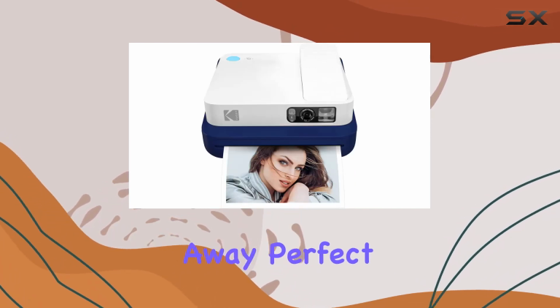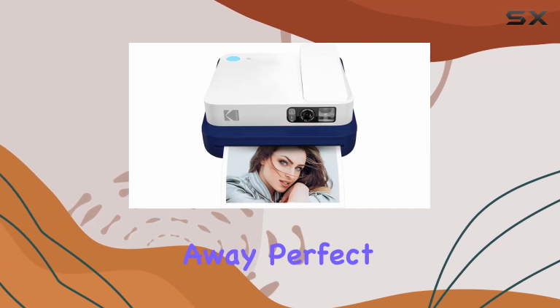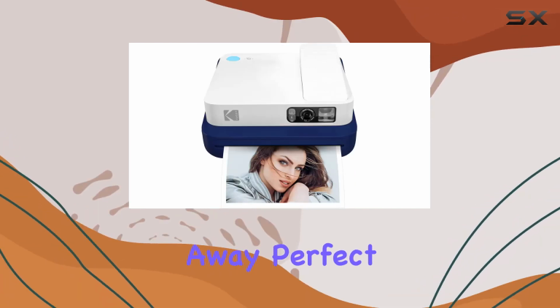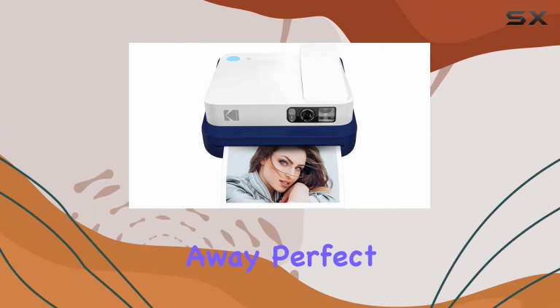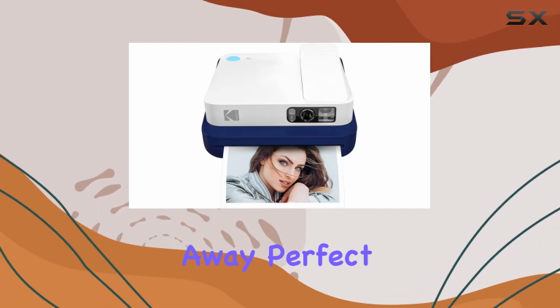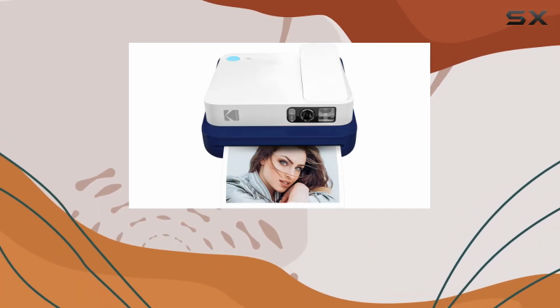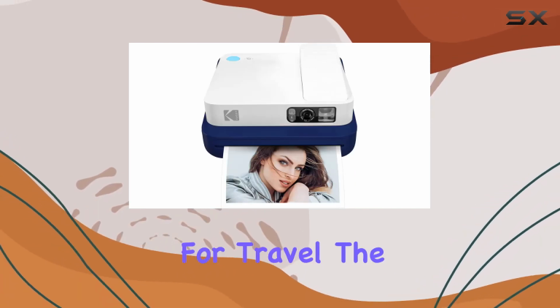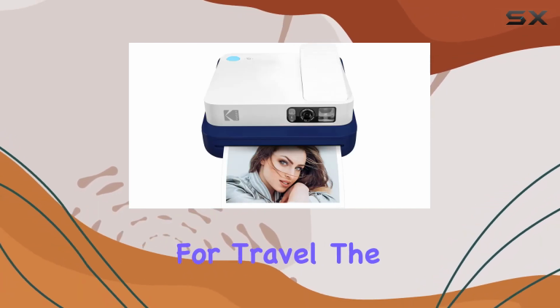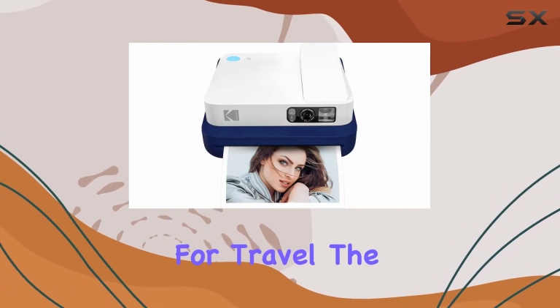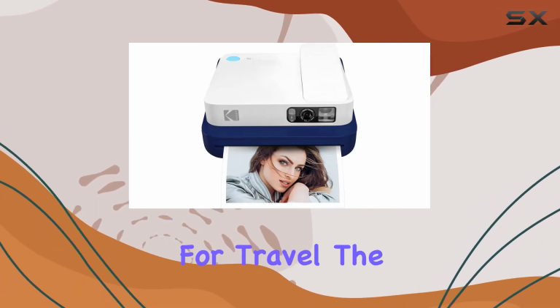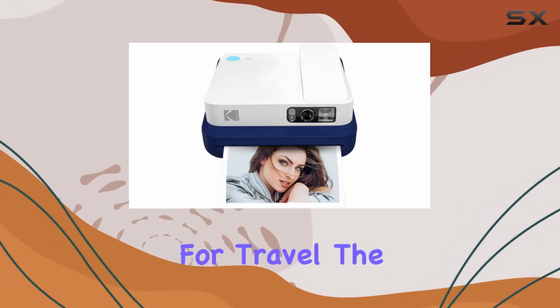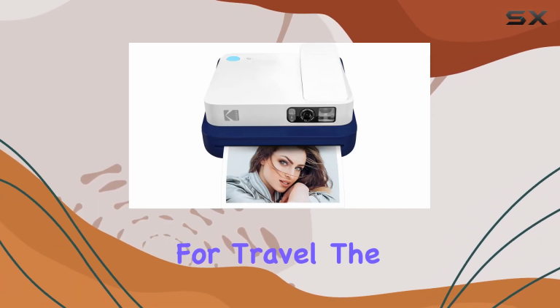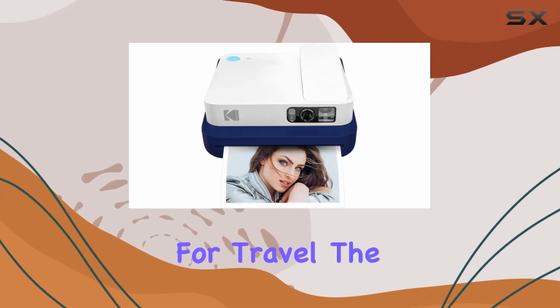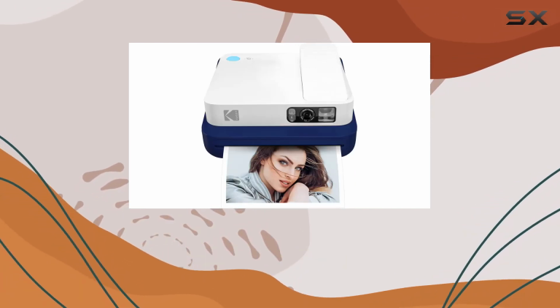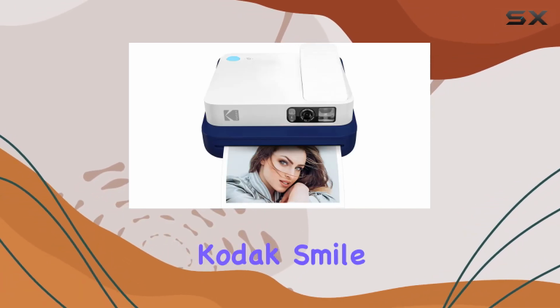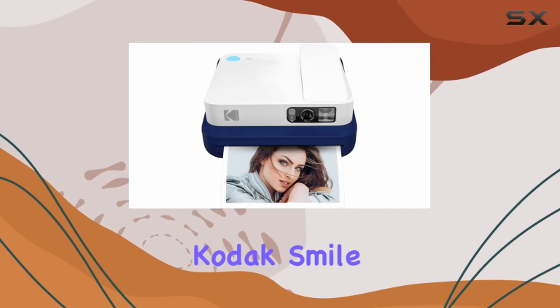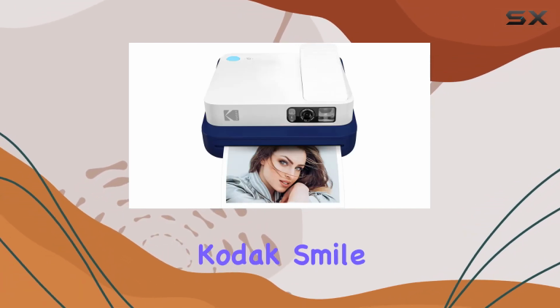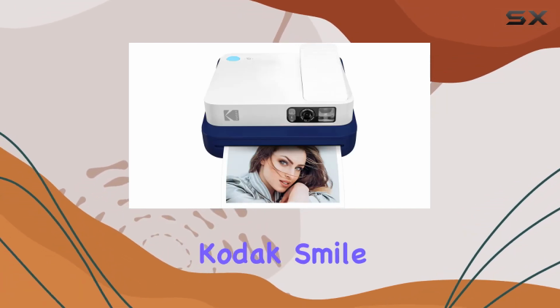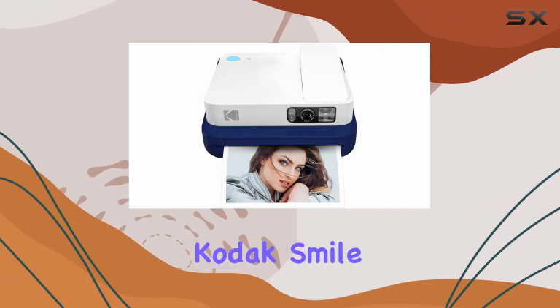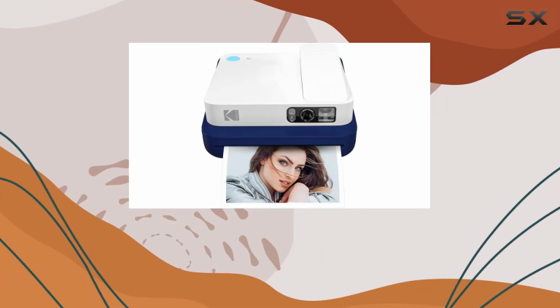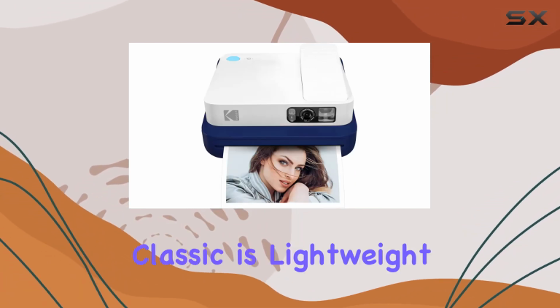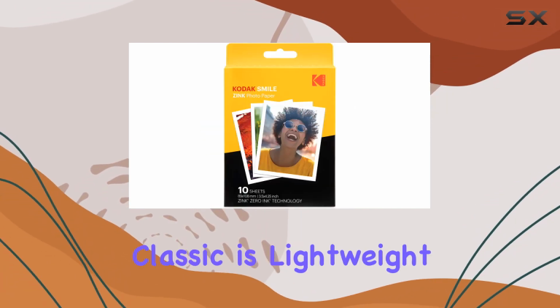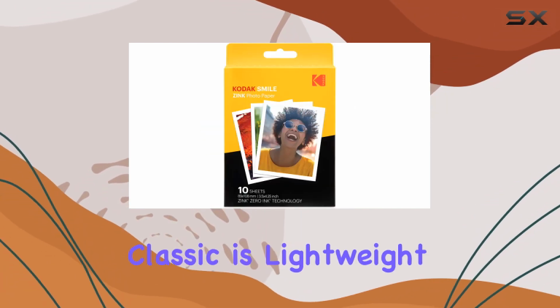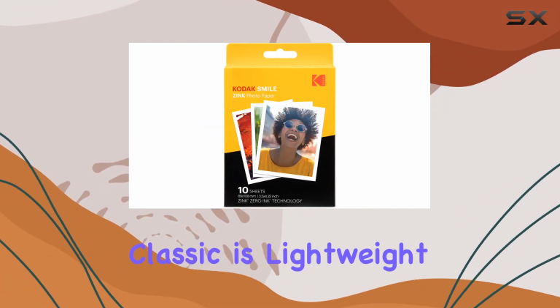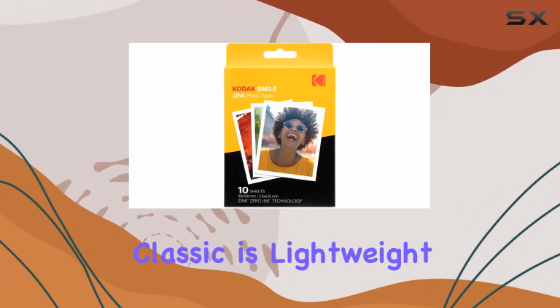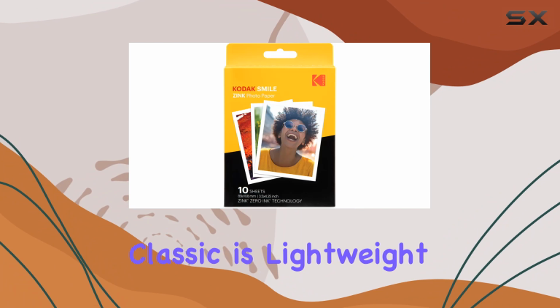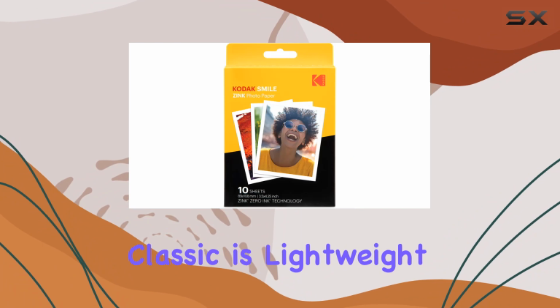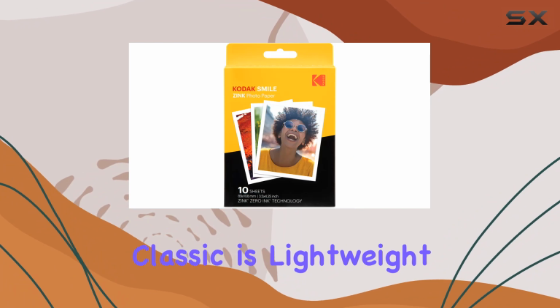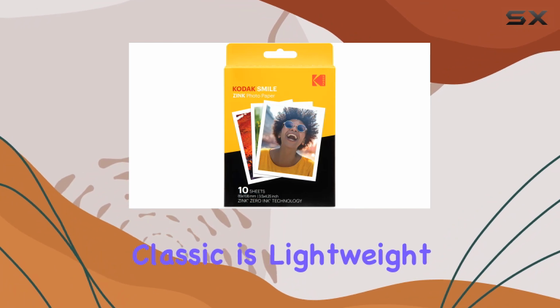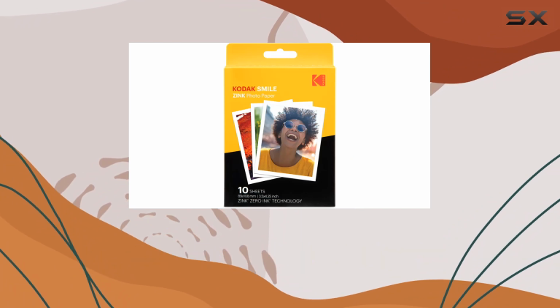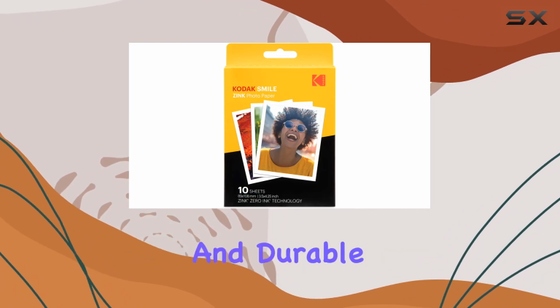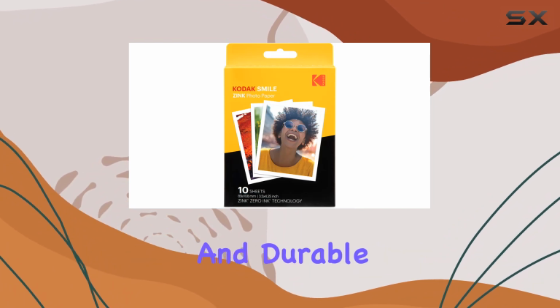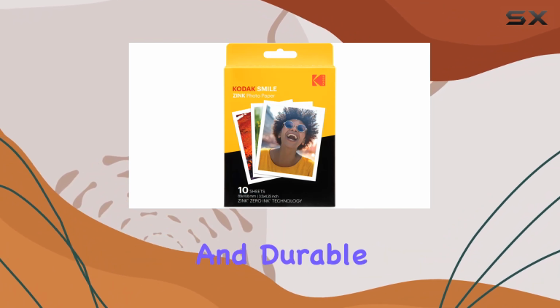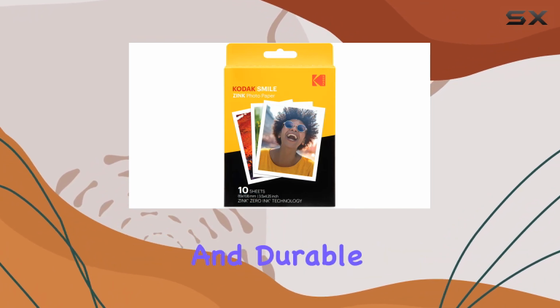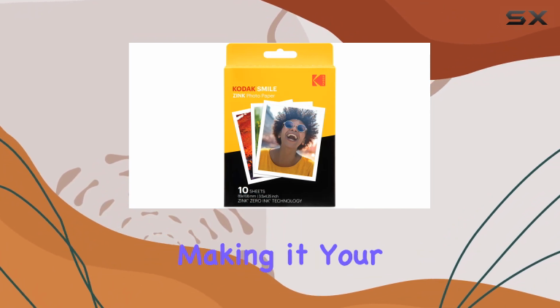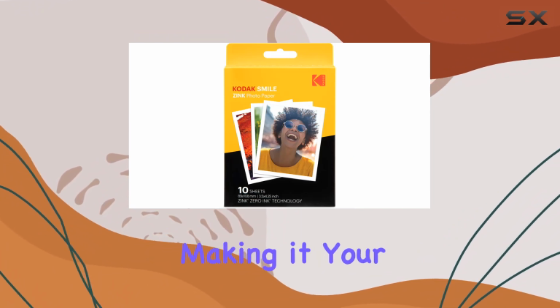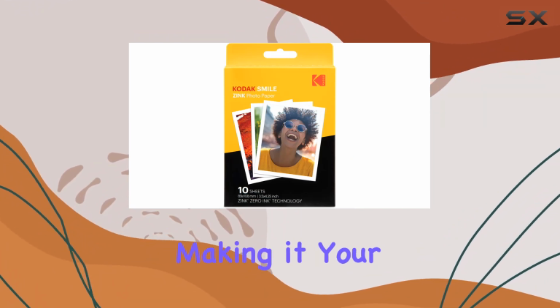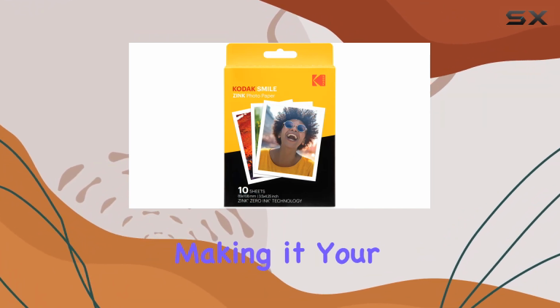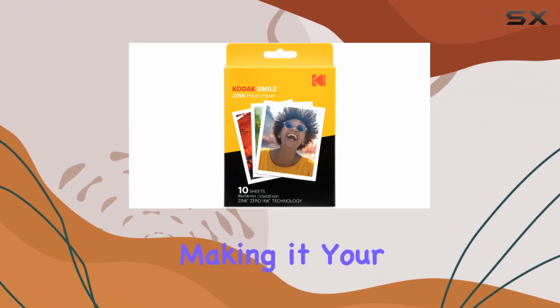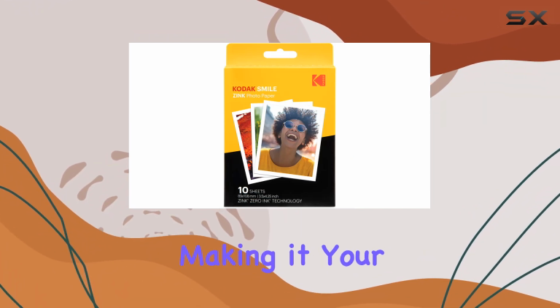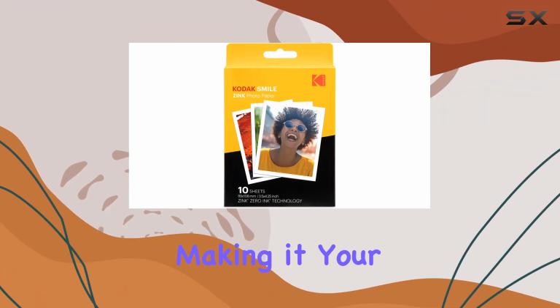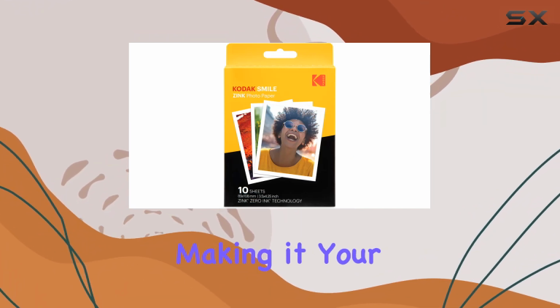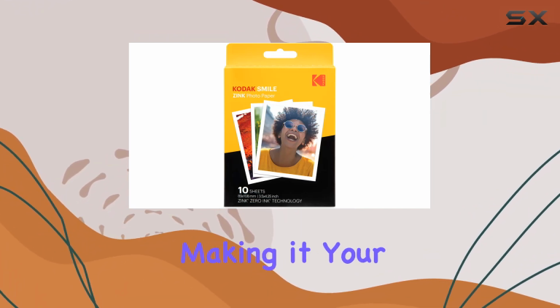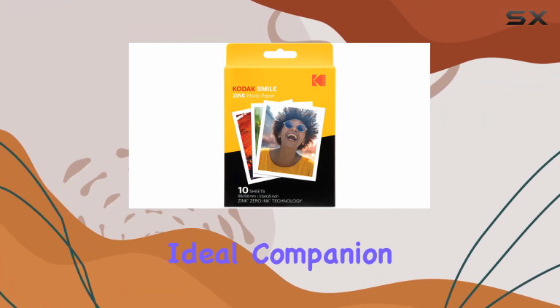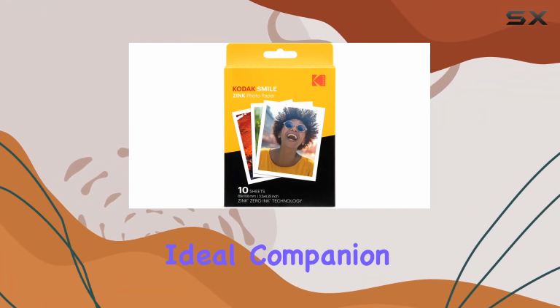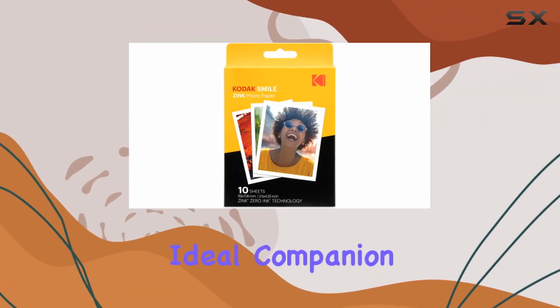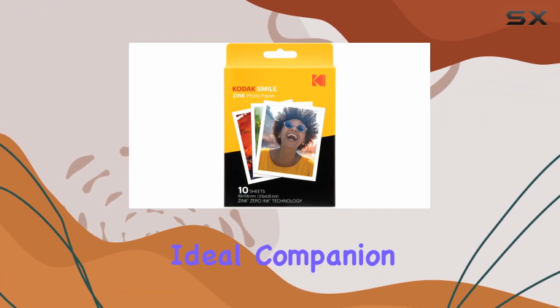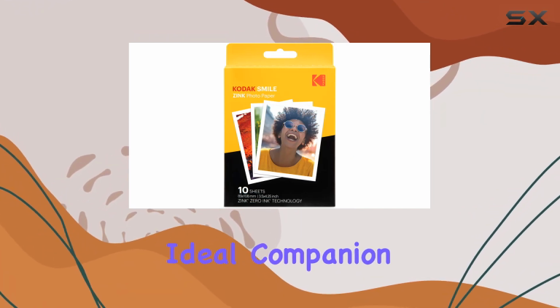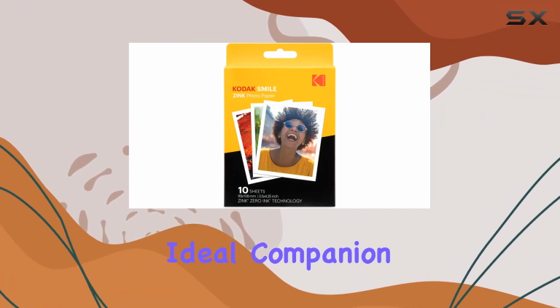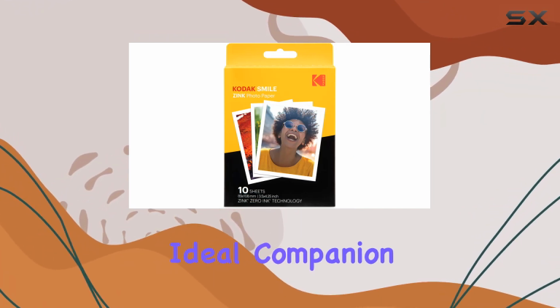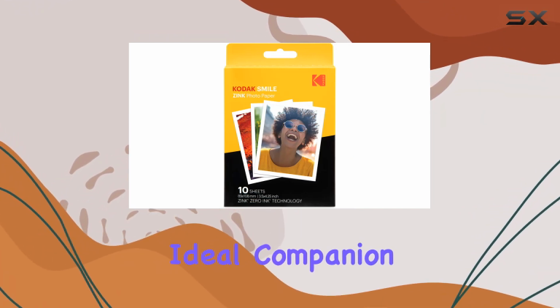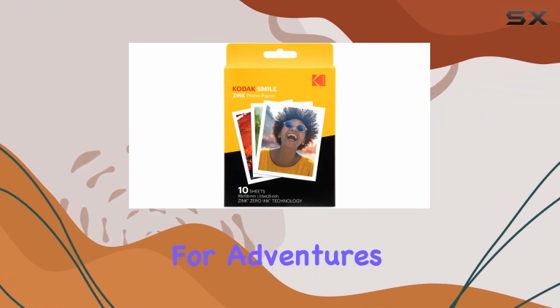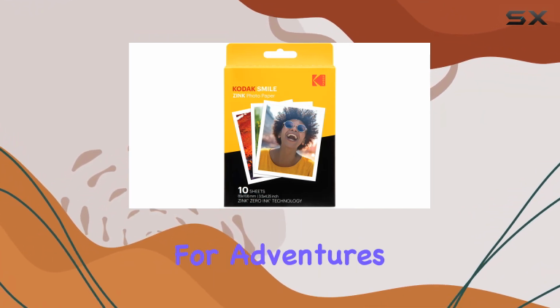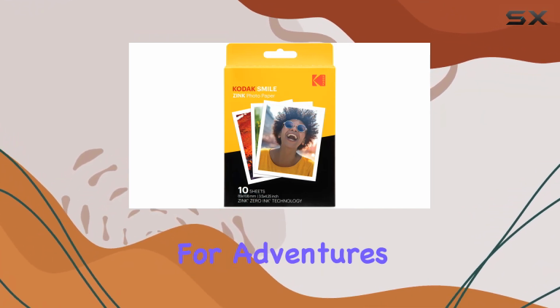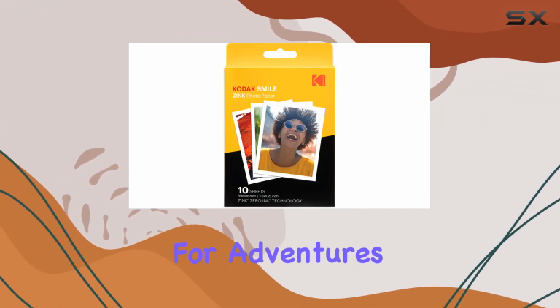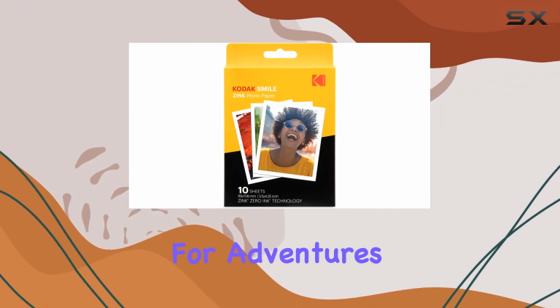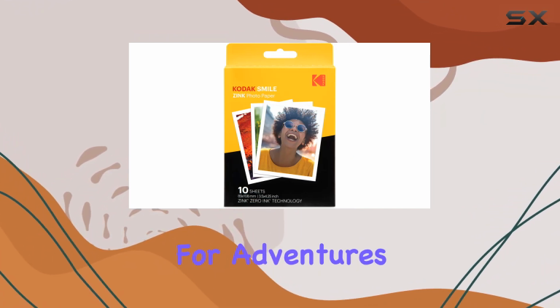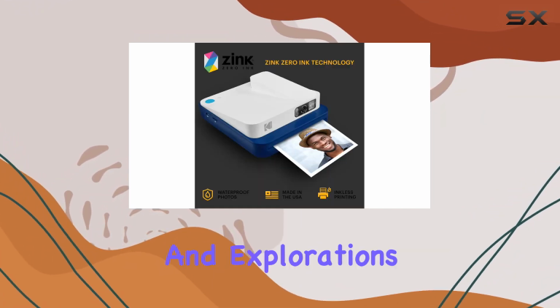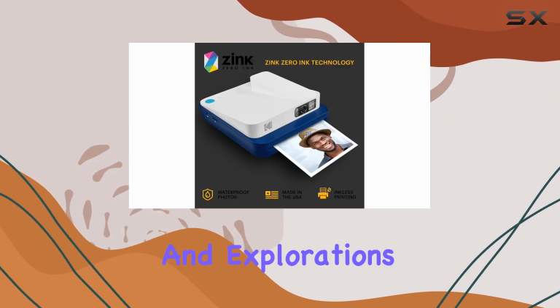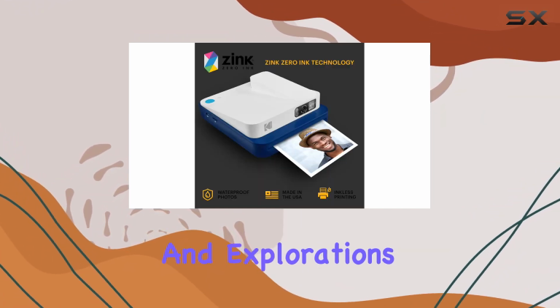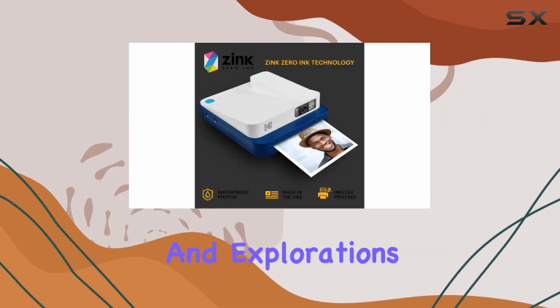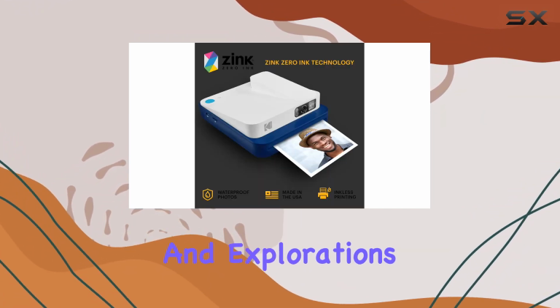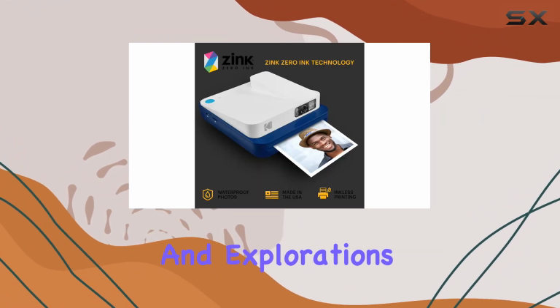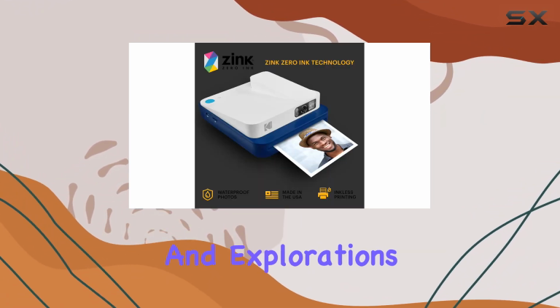Perfect for travel, the Kodak Smile Classic is lightweight and durable, making it your ideal companion for adventures and explorations.